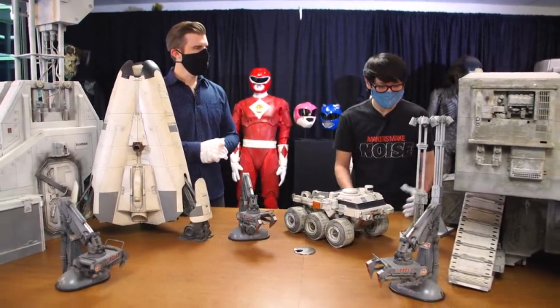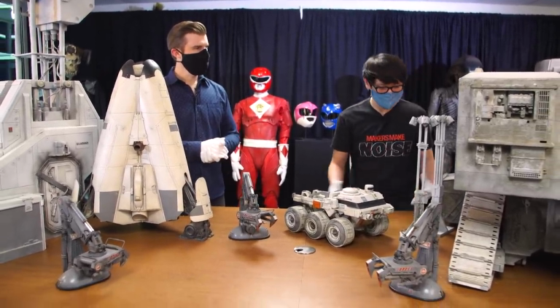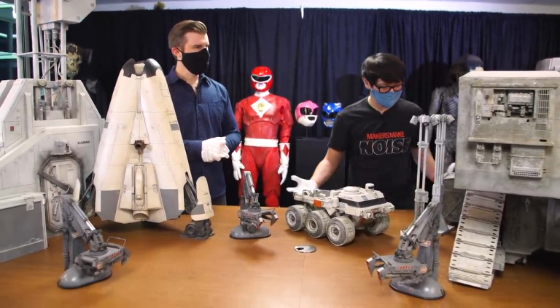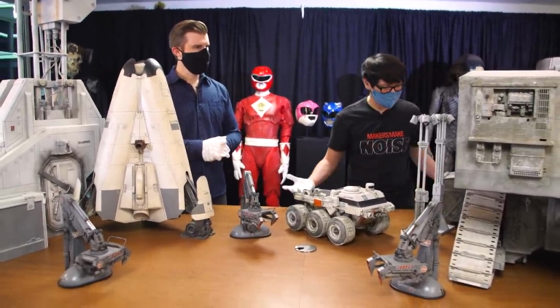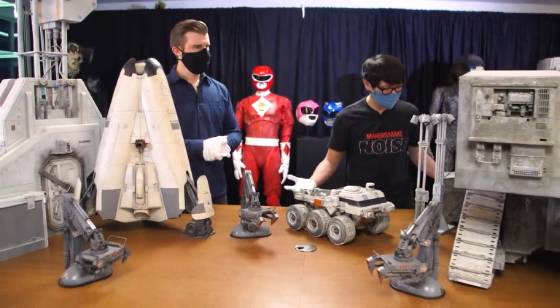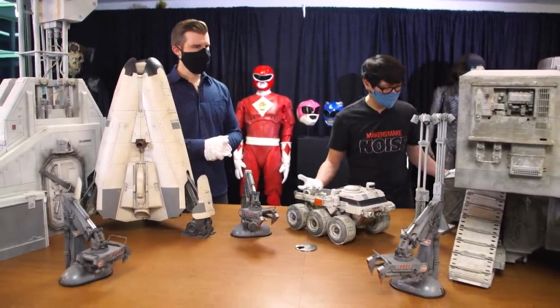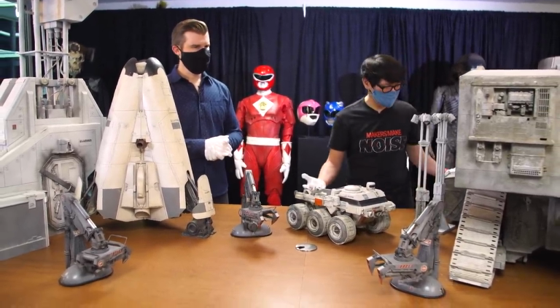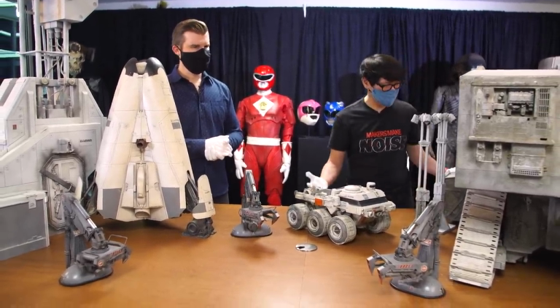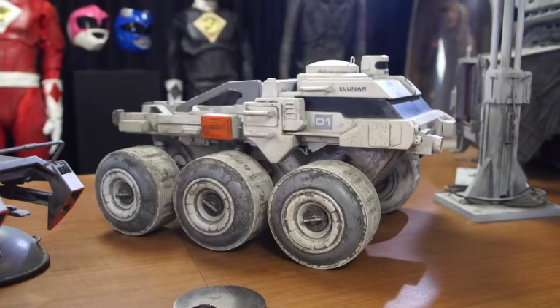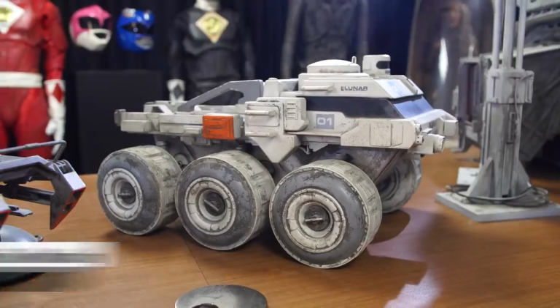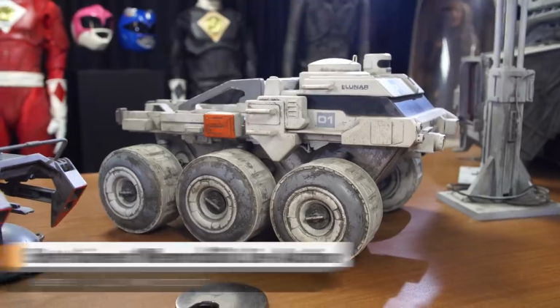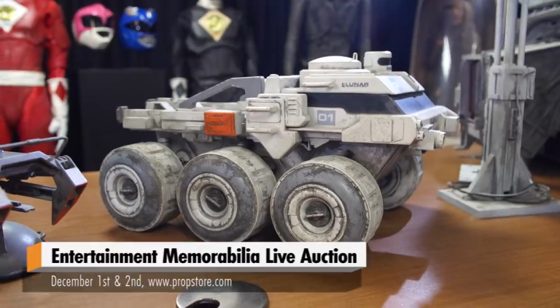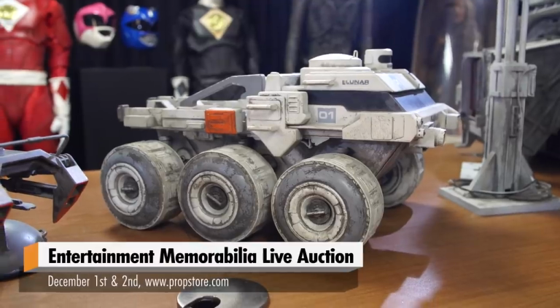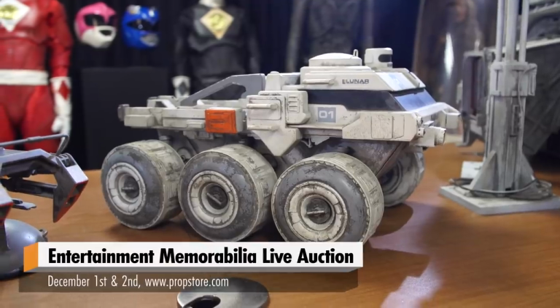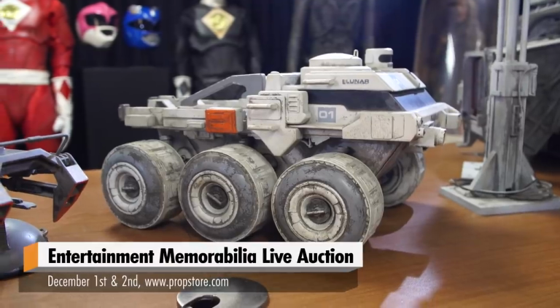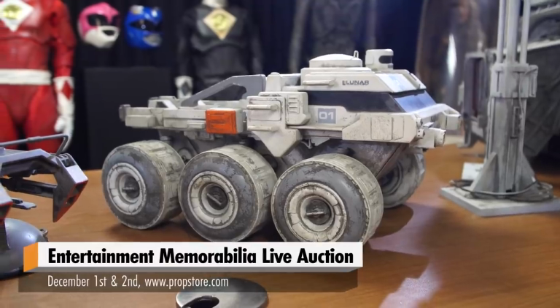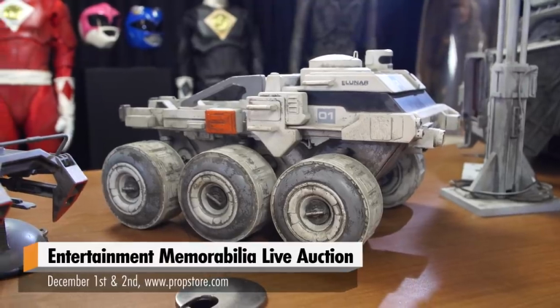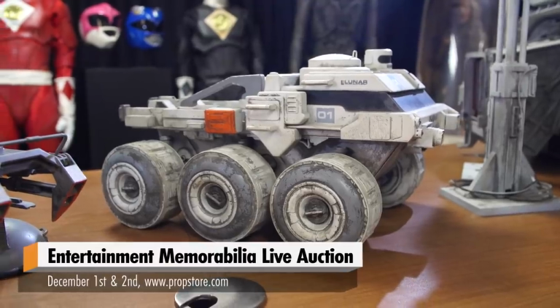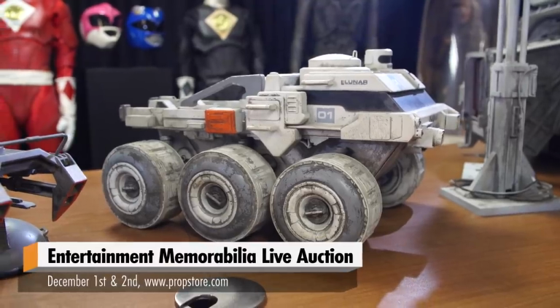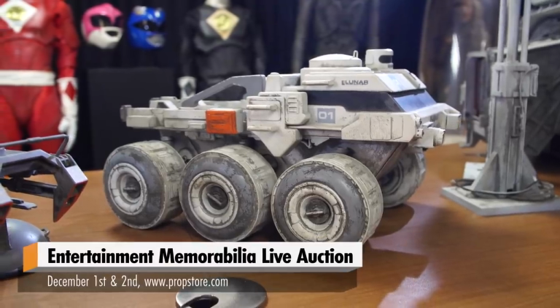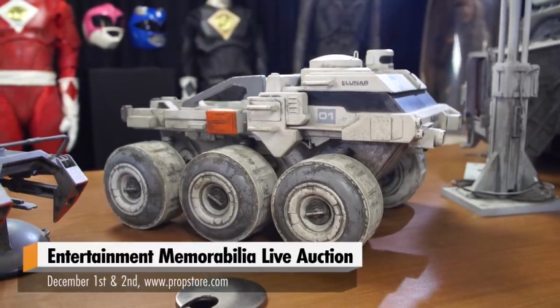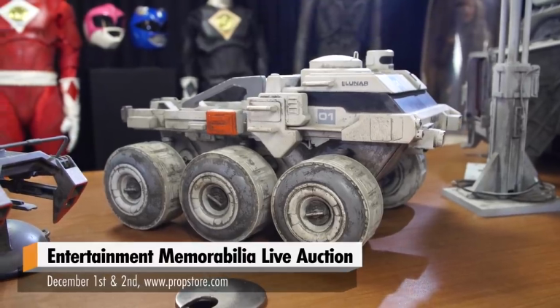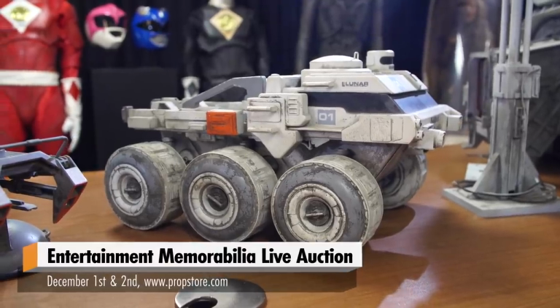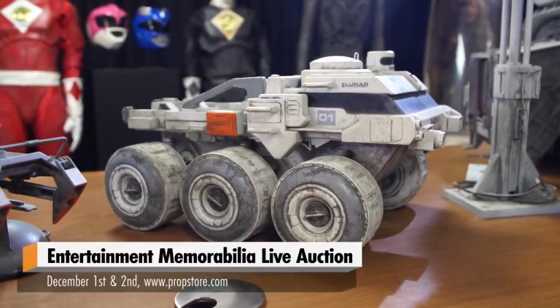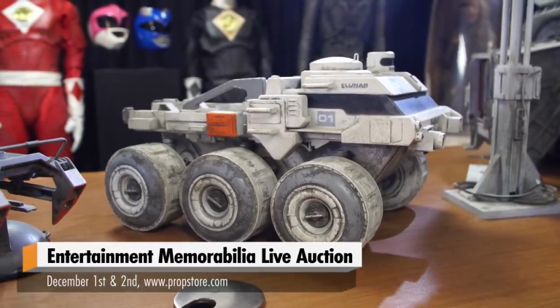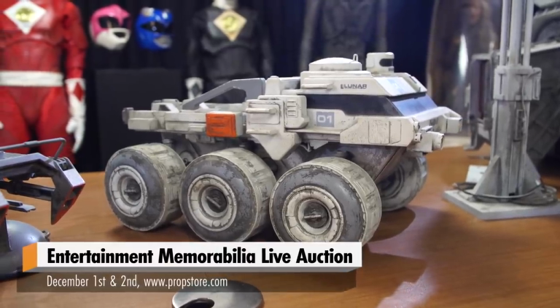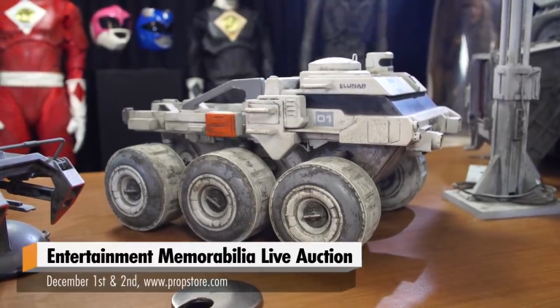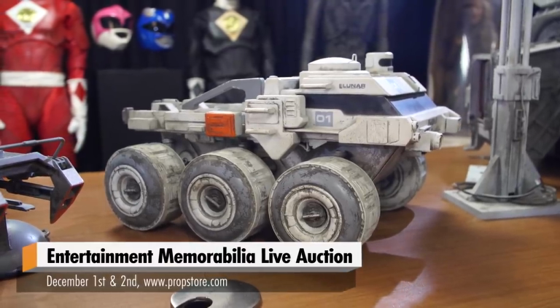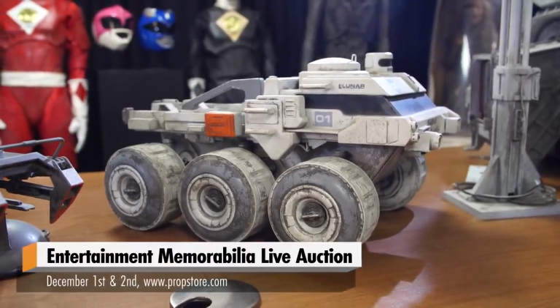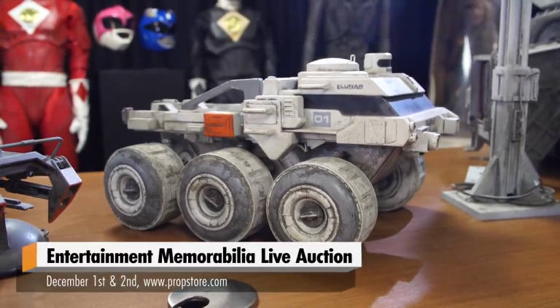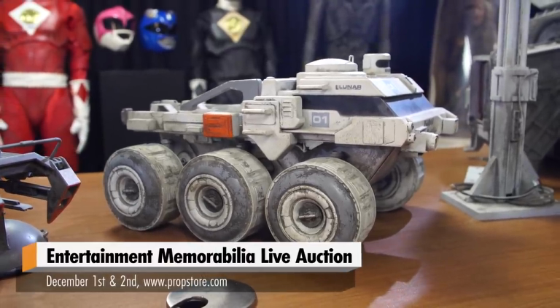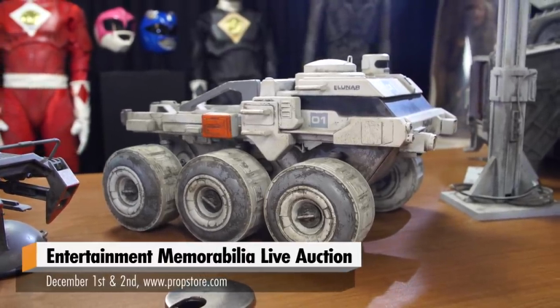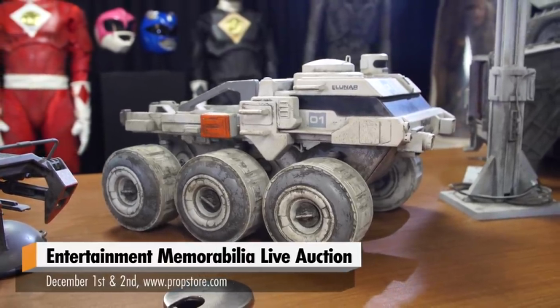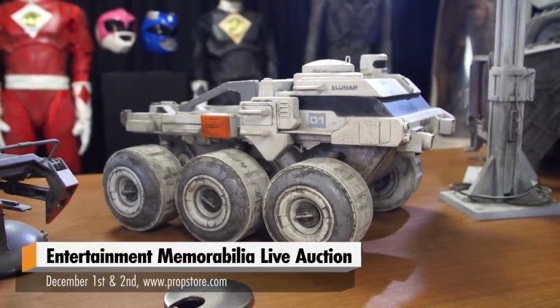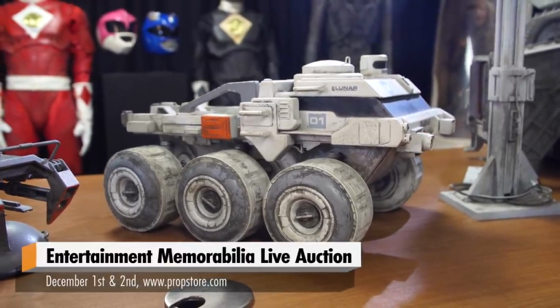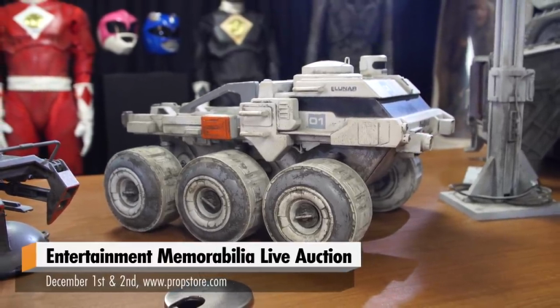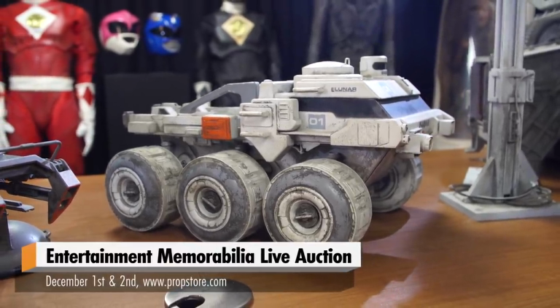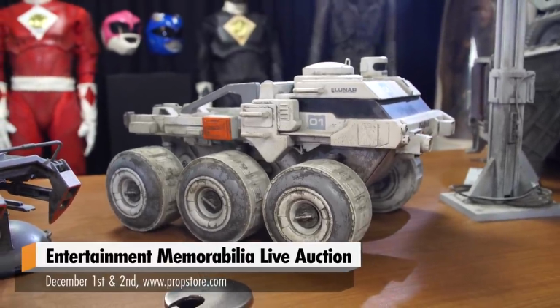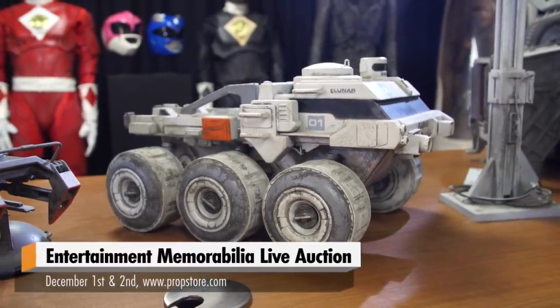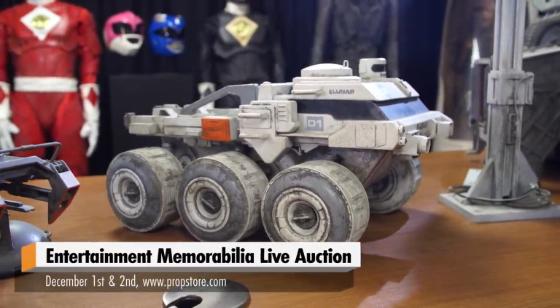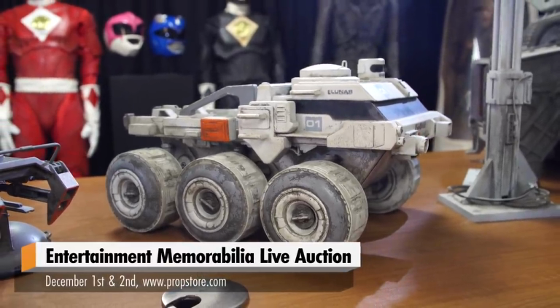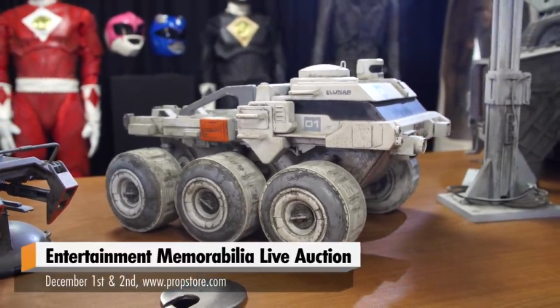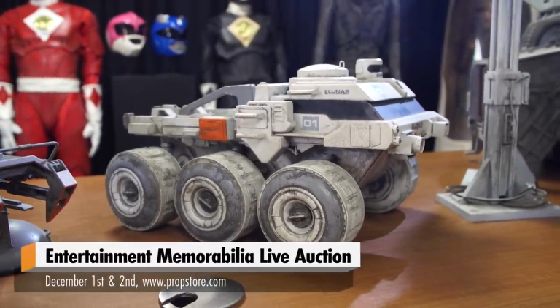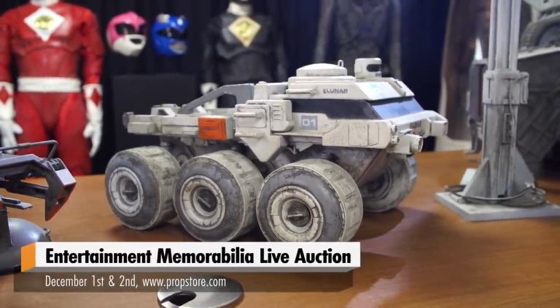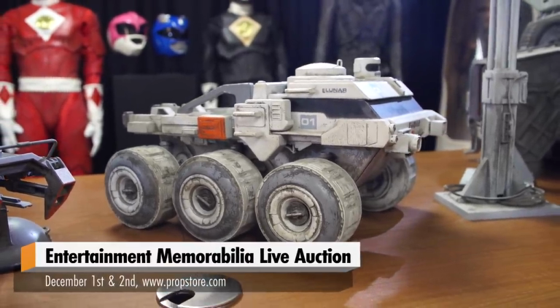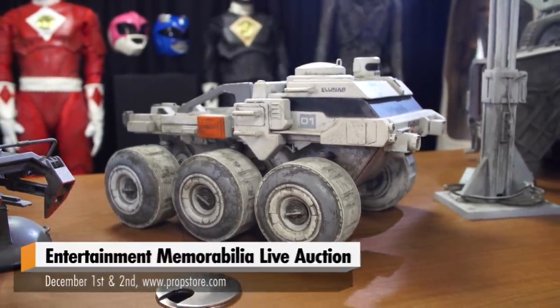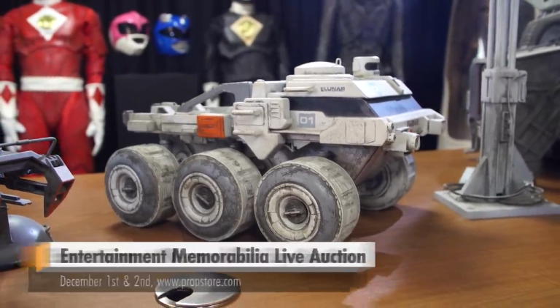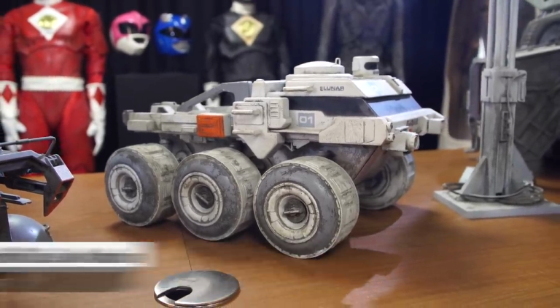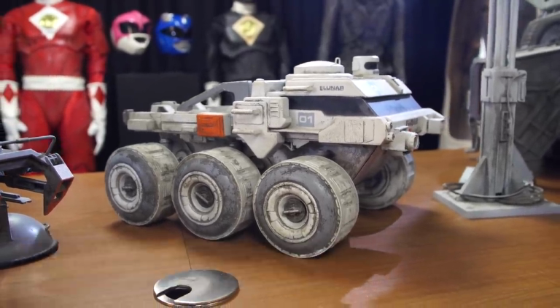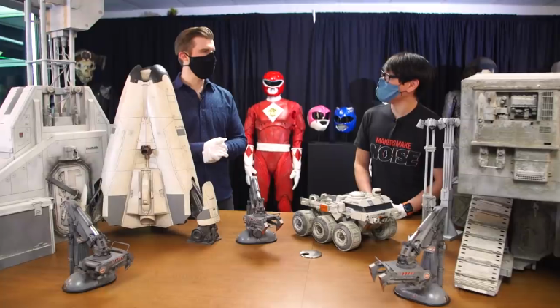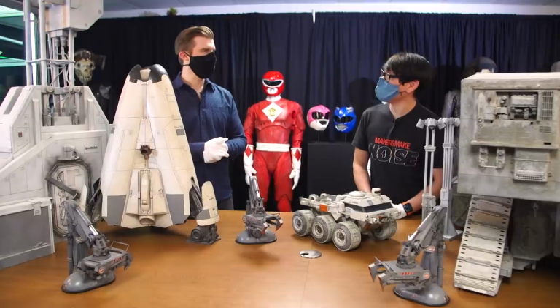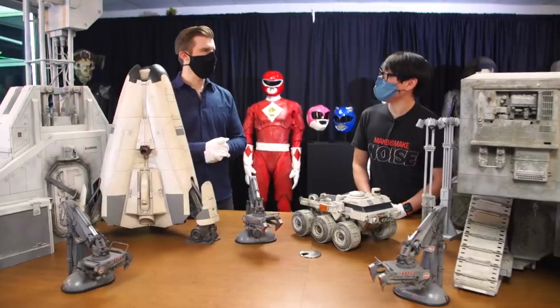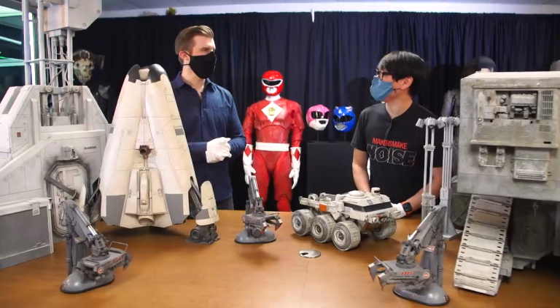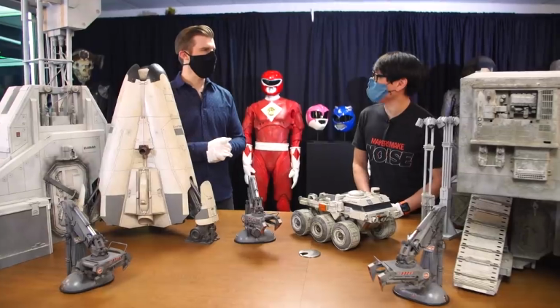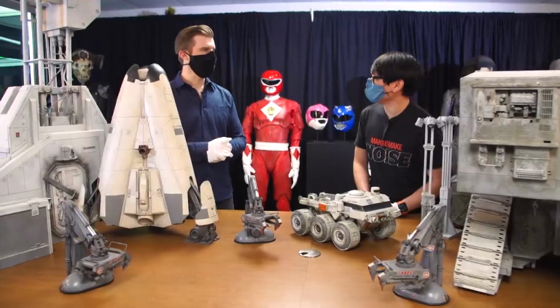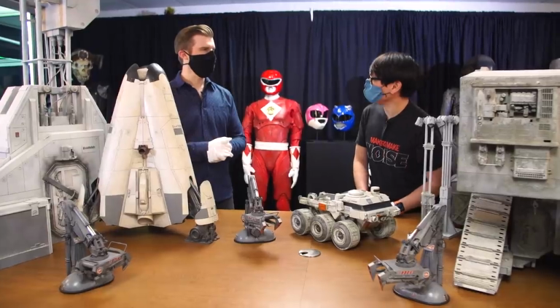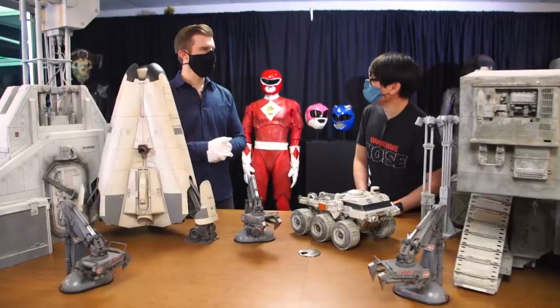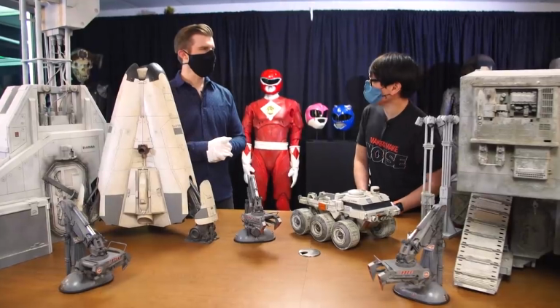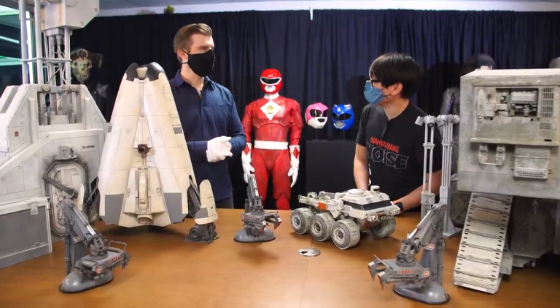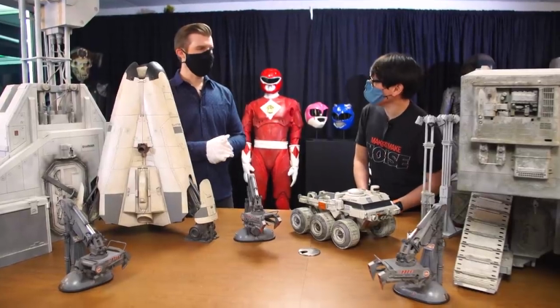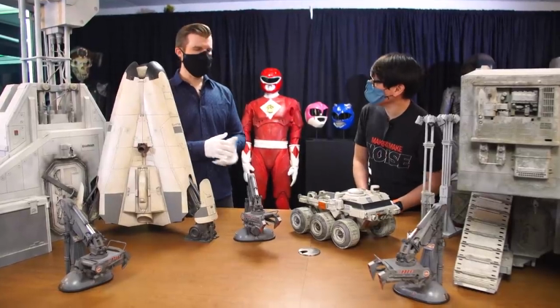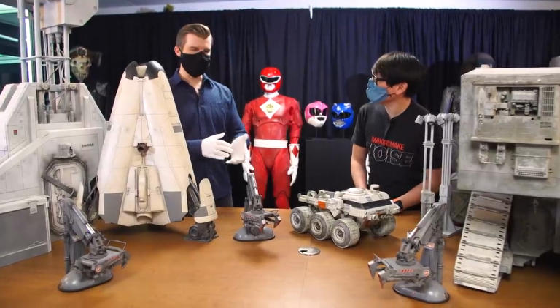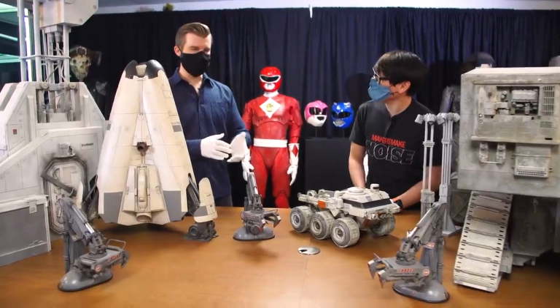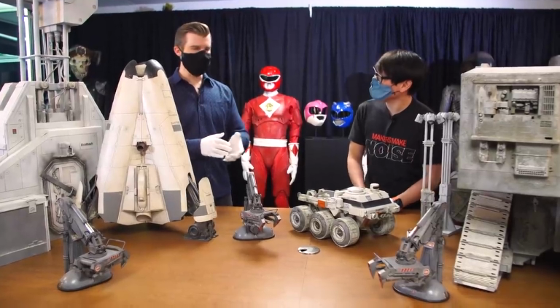That's so cool. Thank you for bringing all of this out. These are all part of the auction starting December 1st and 2nd. Awesome. Thank you so much, Brandon. Thanks for coming.